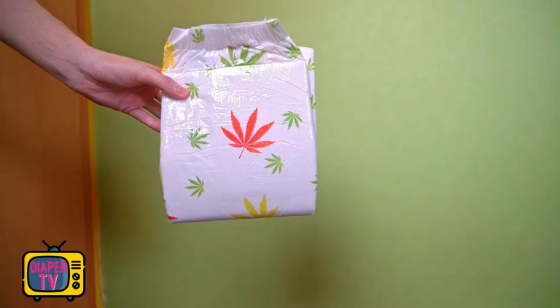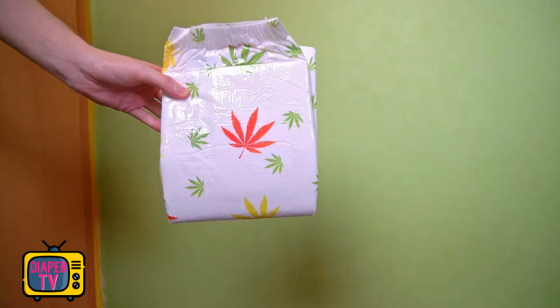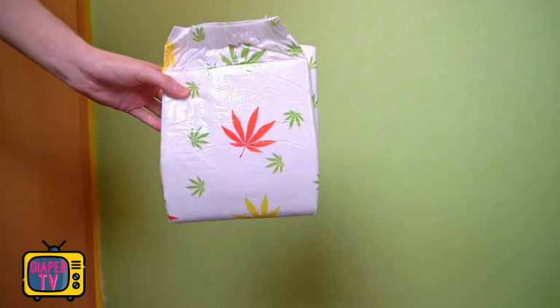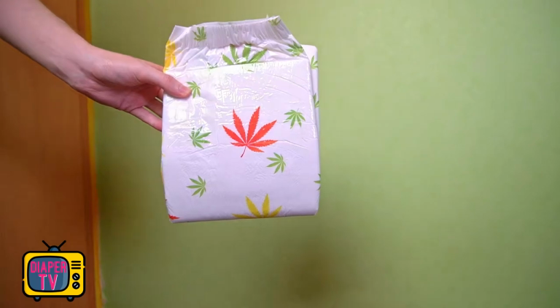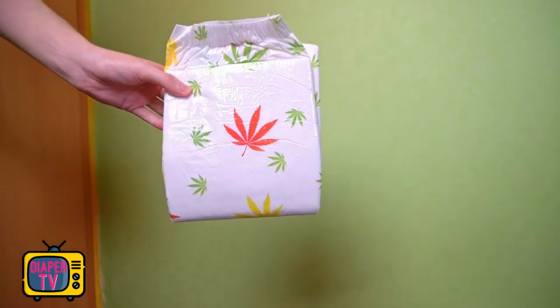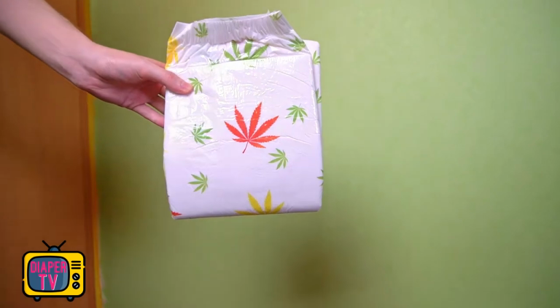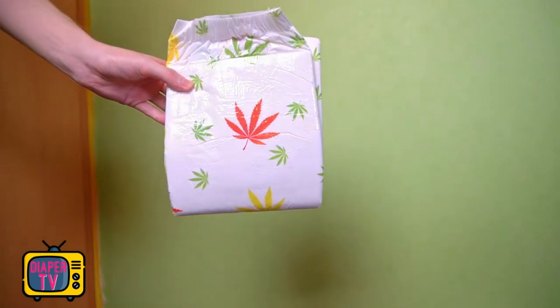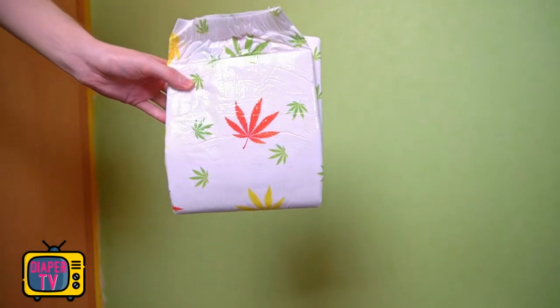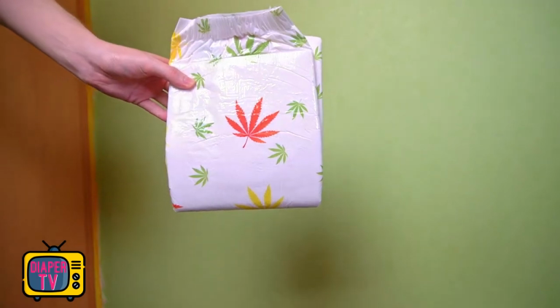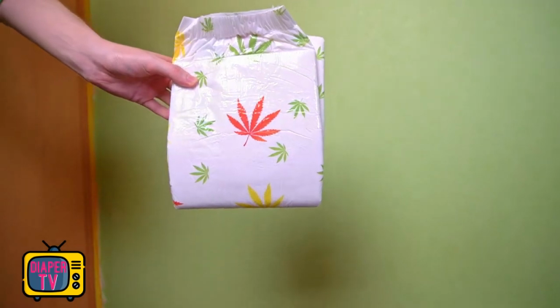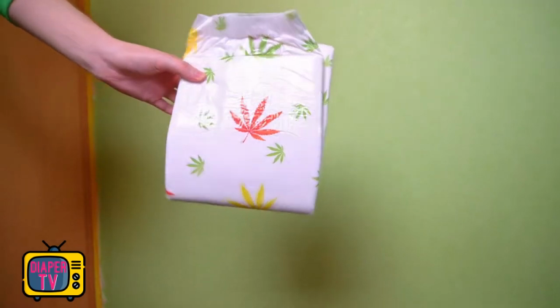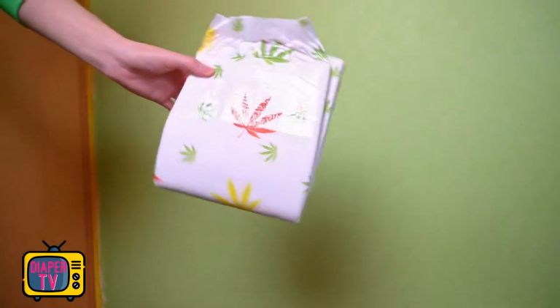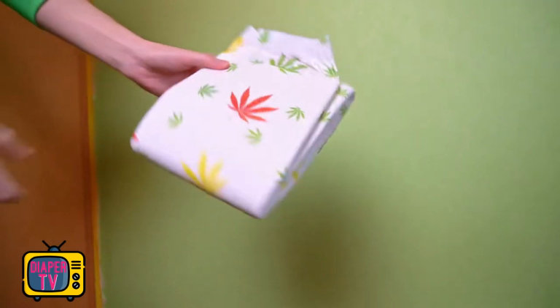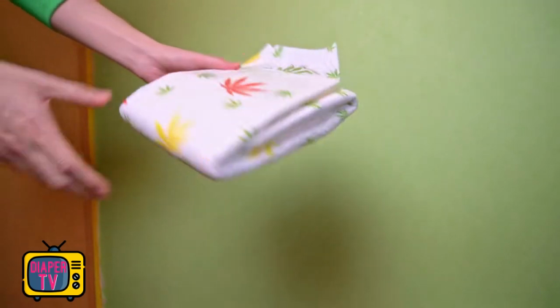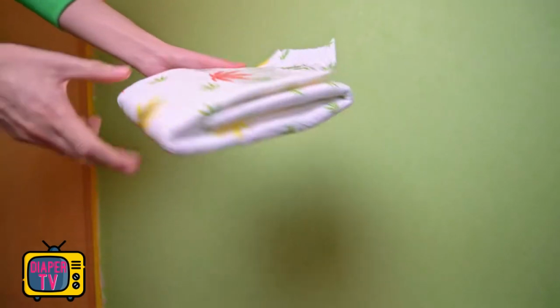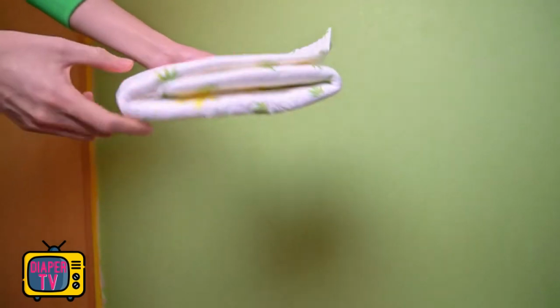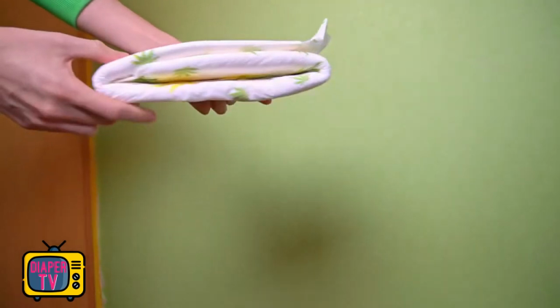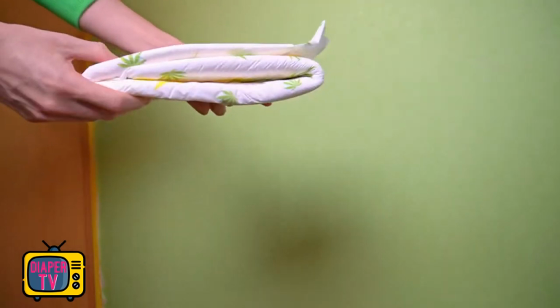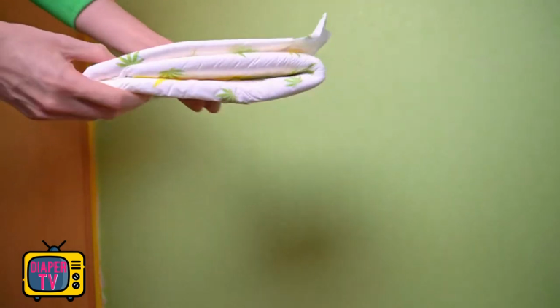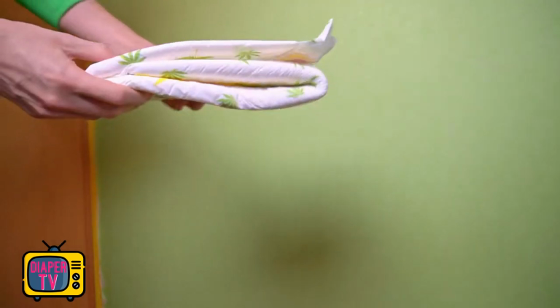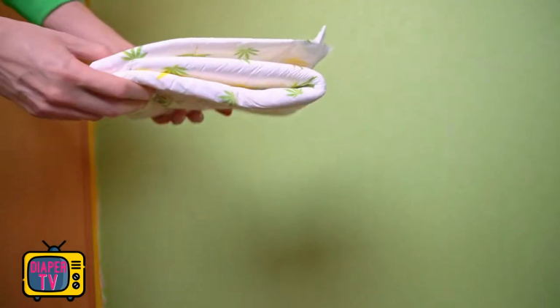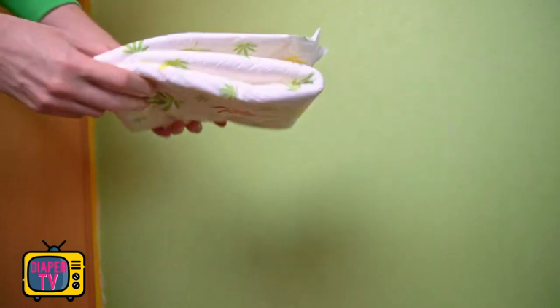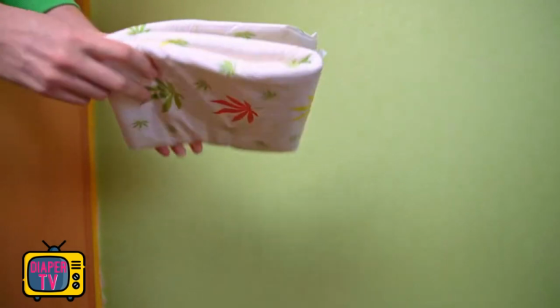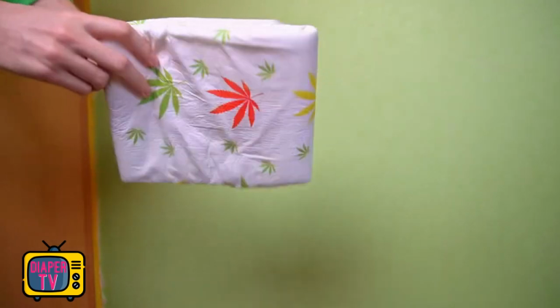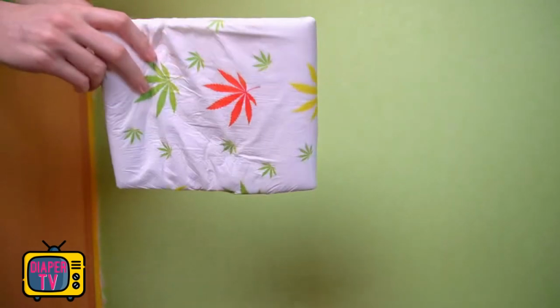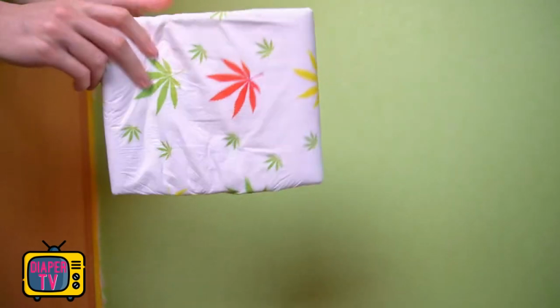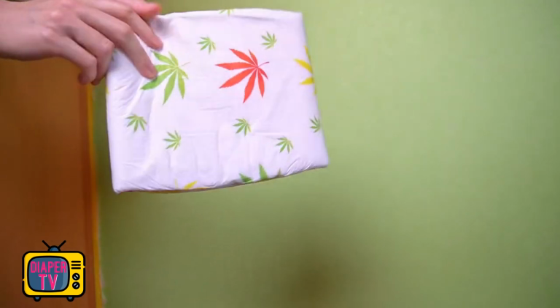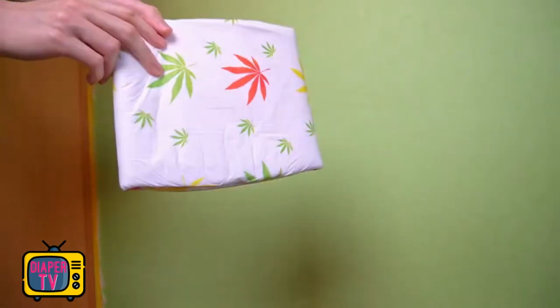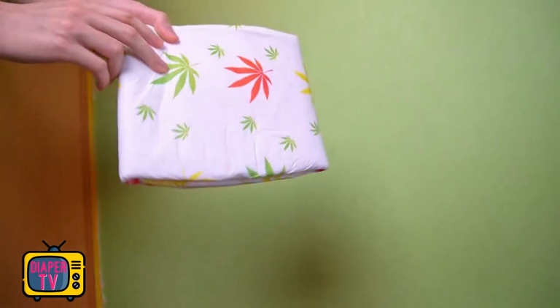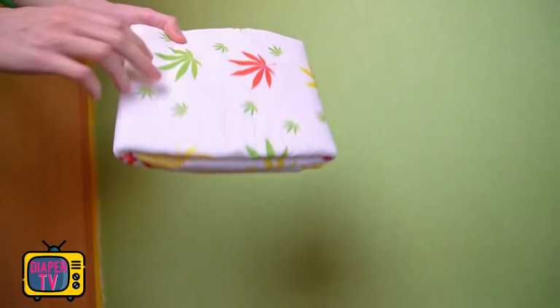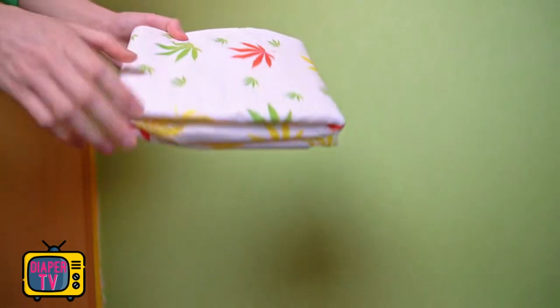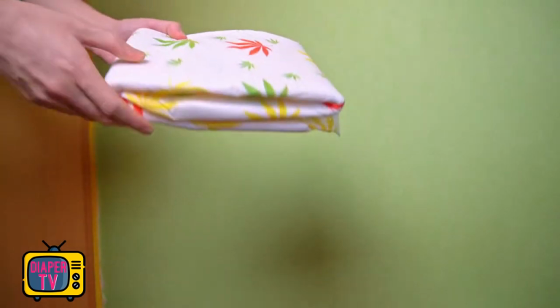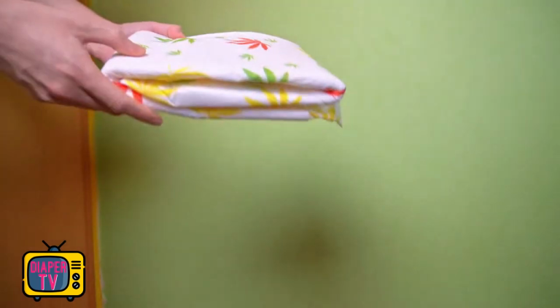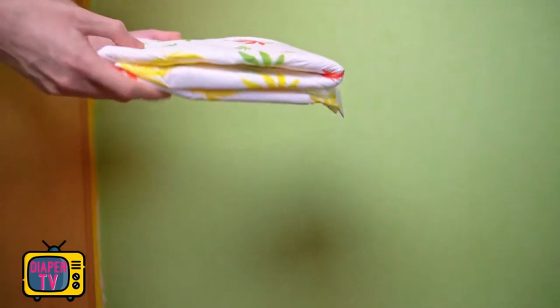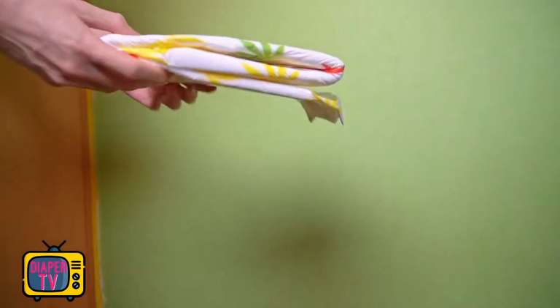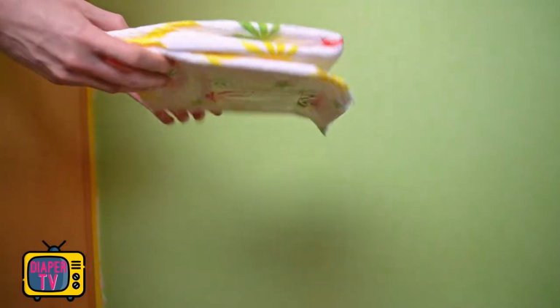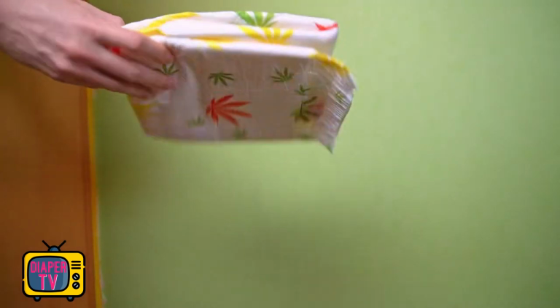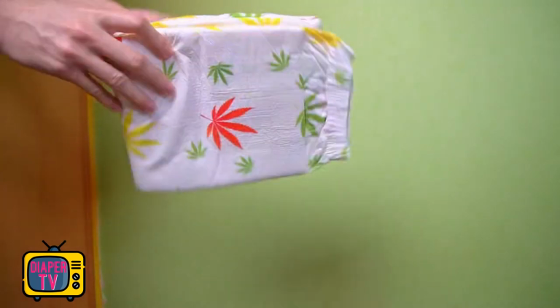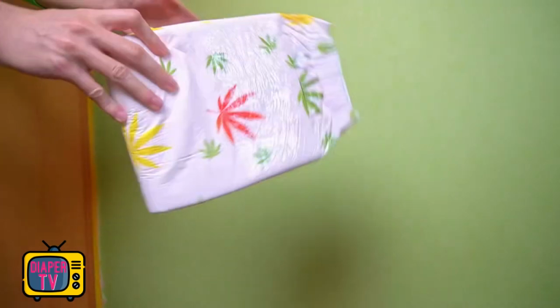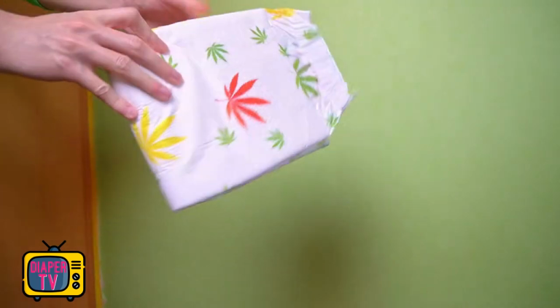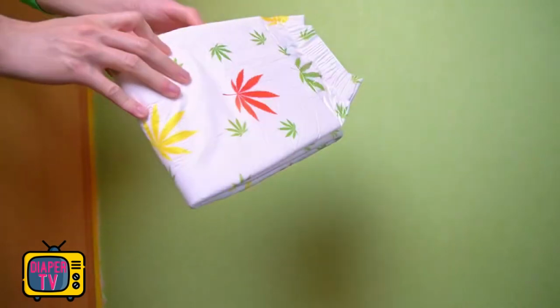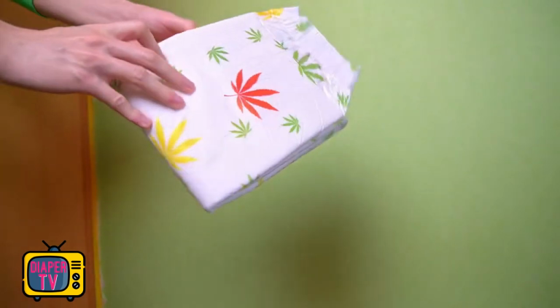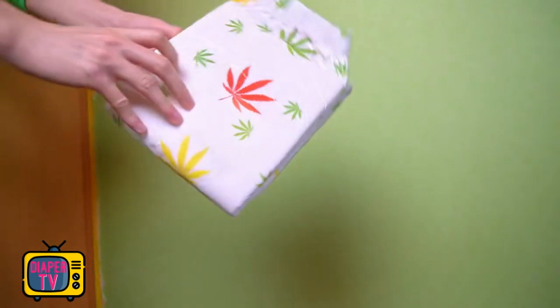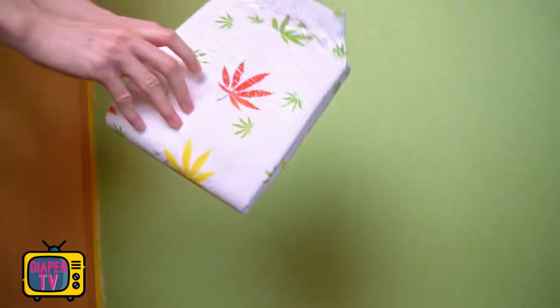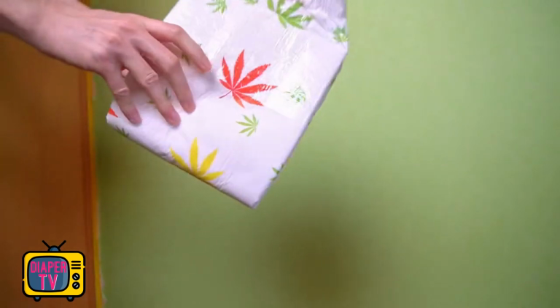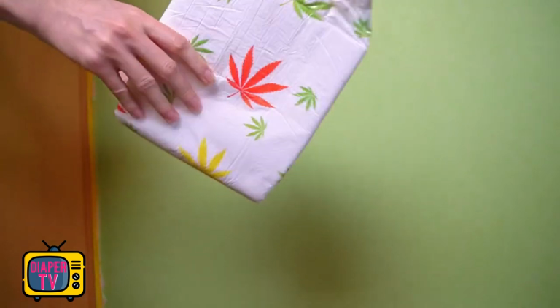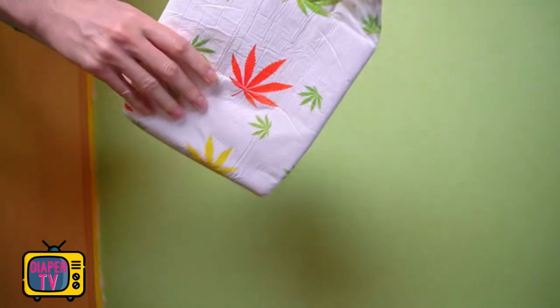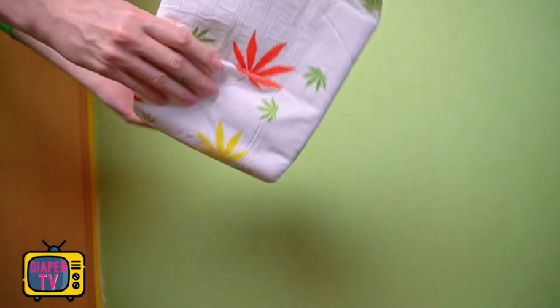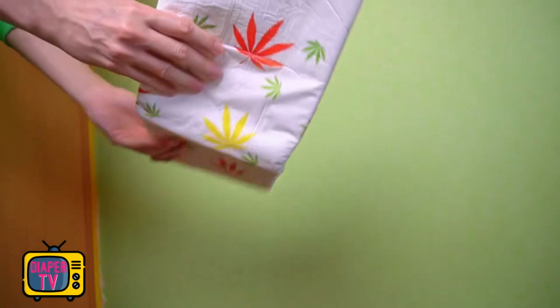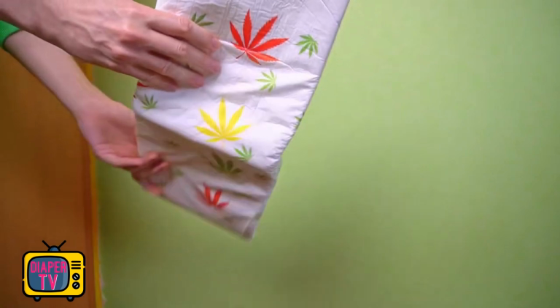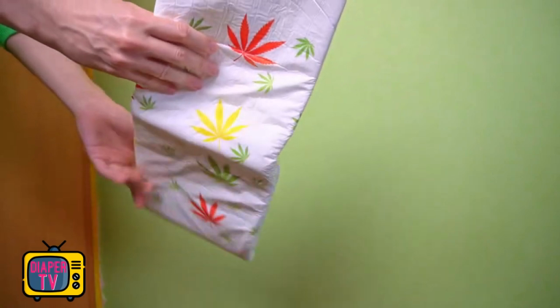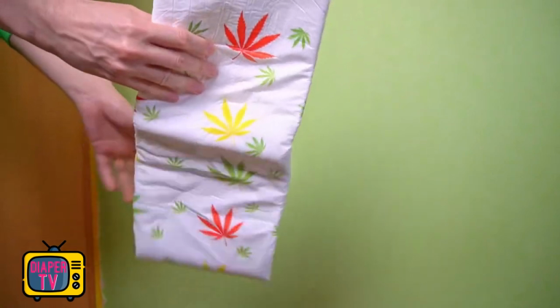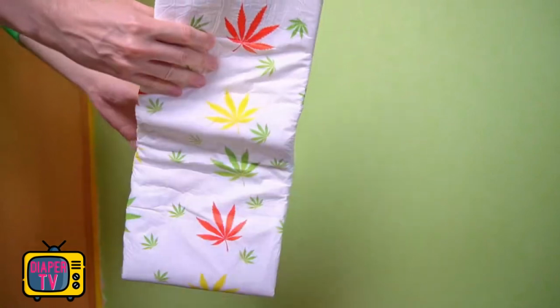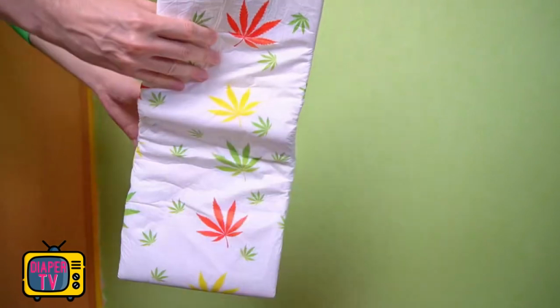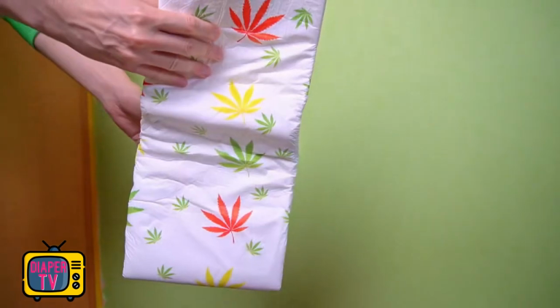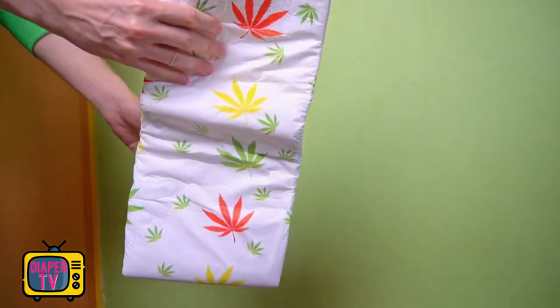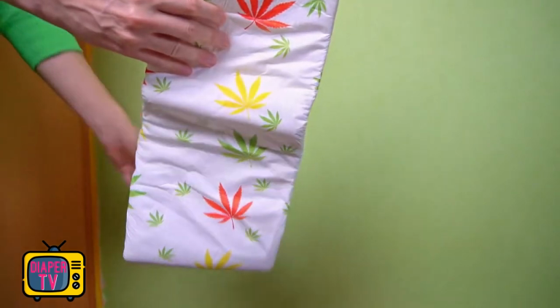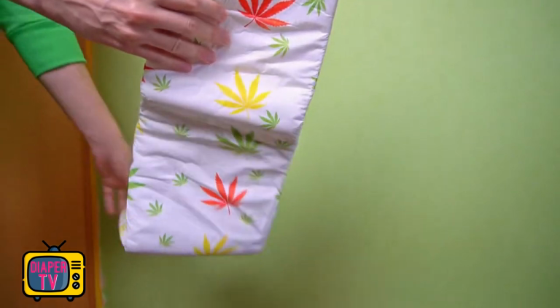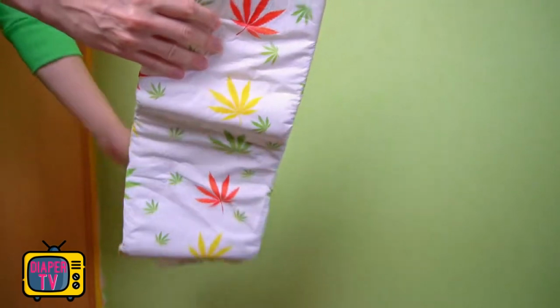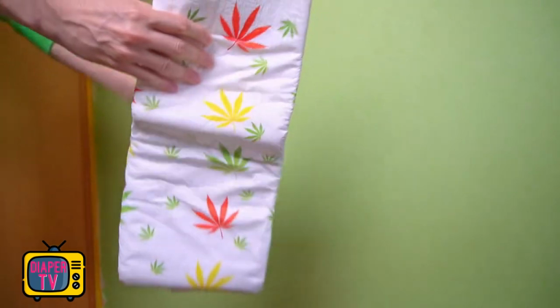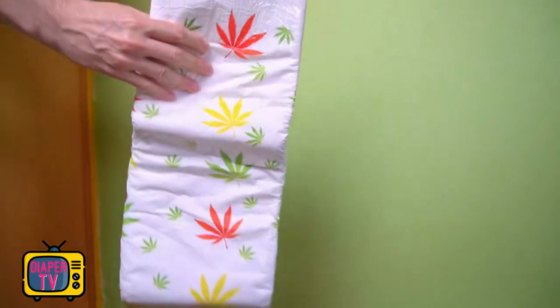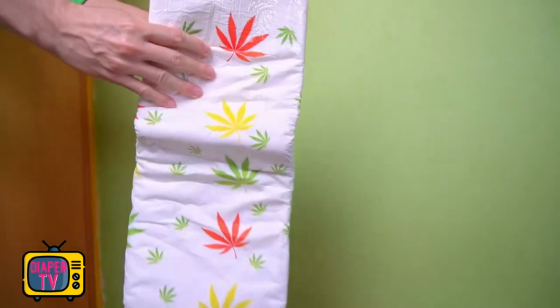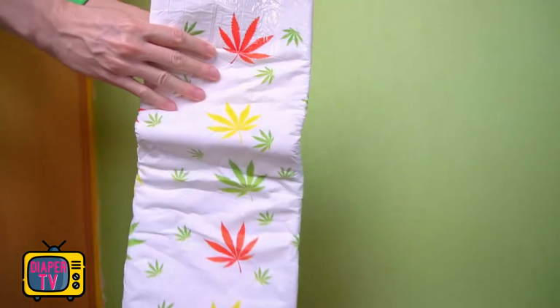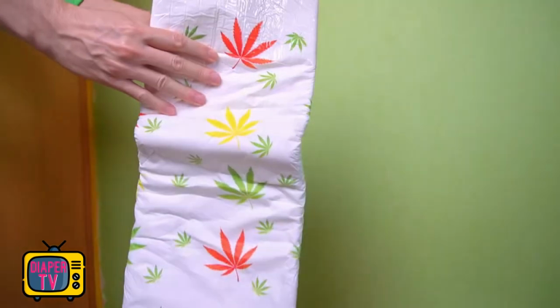Hi diaper wearers! In this video, we test a special diaper that has never been seen before: the Foresight Mary Jane.